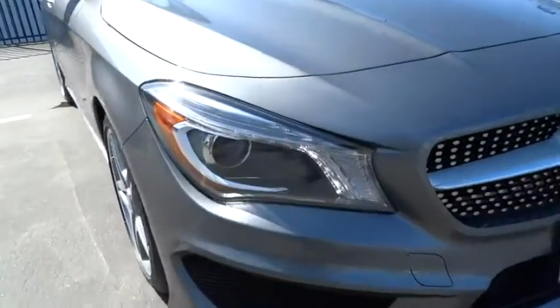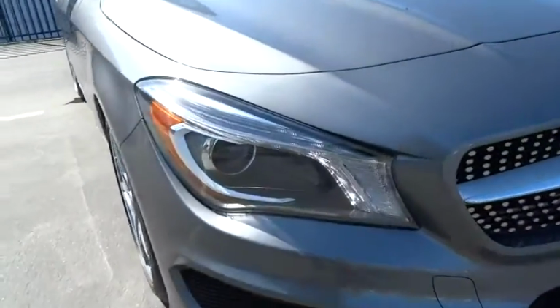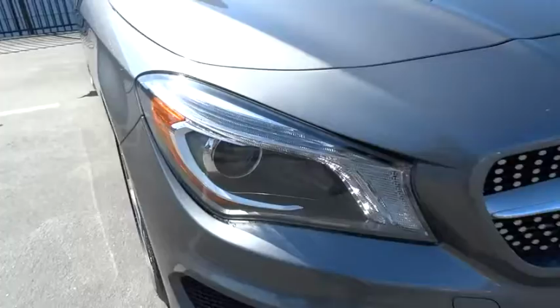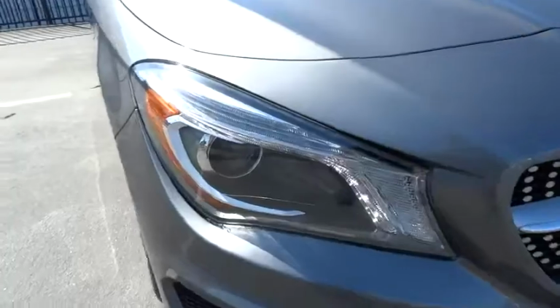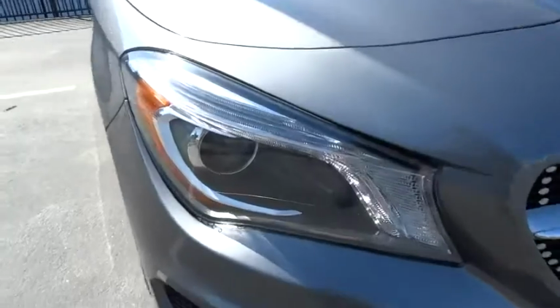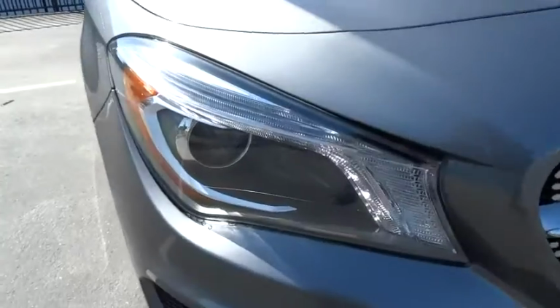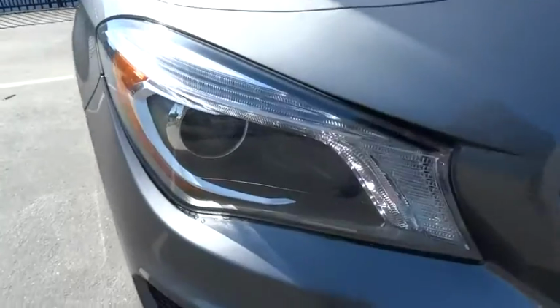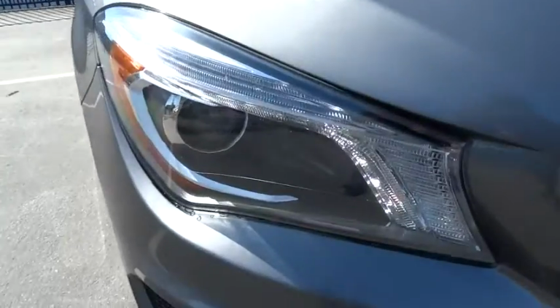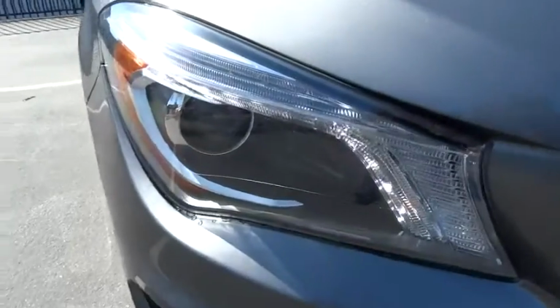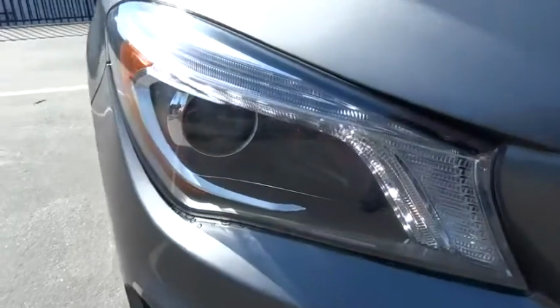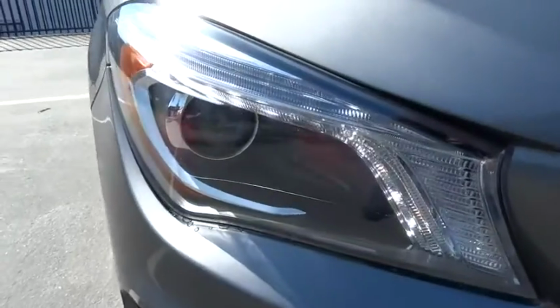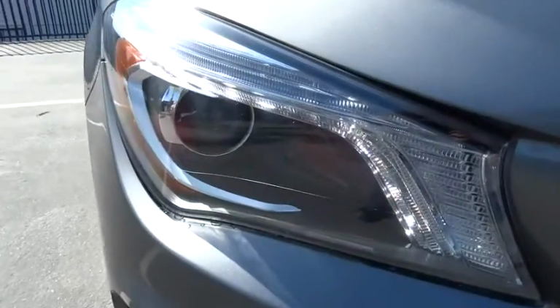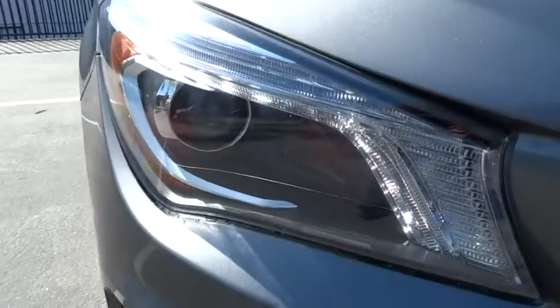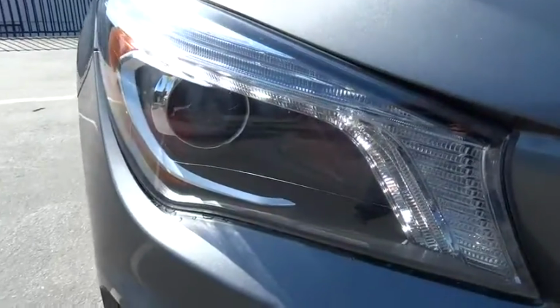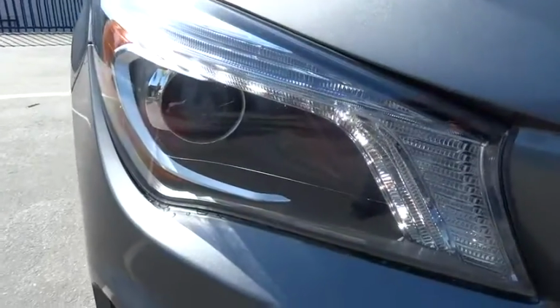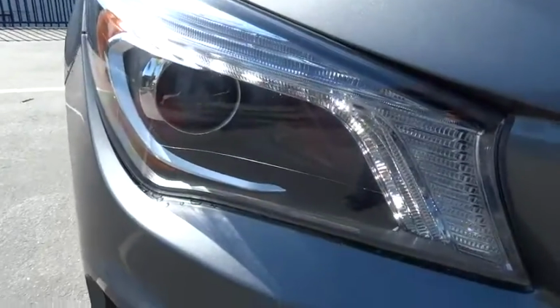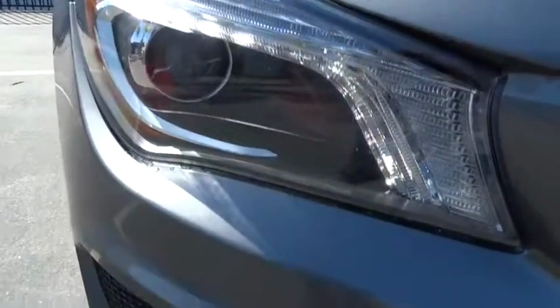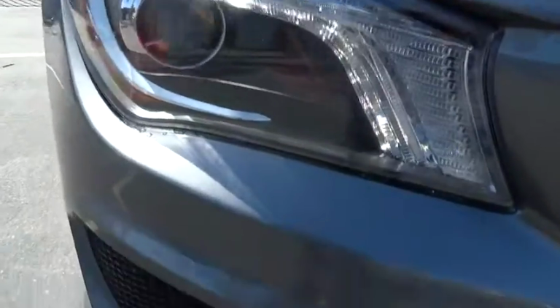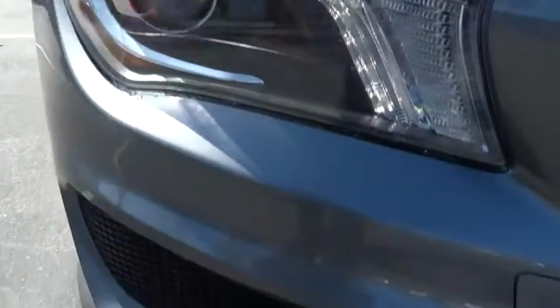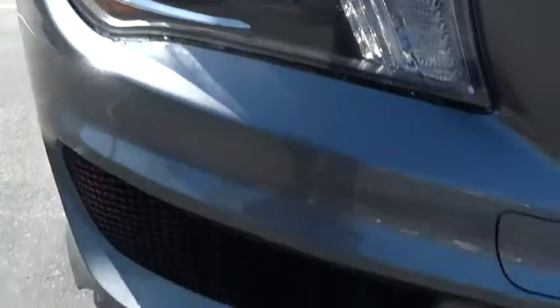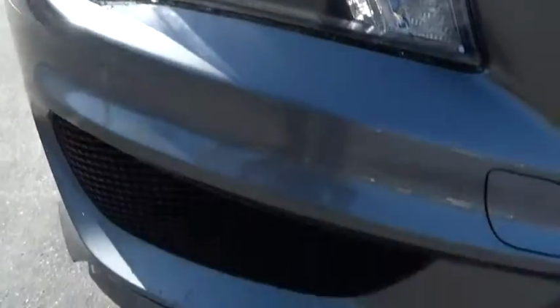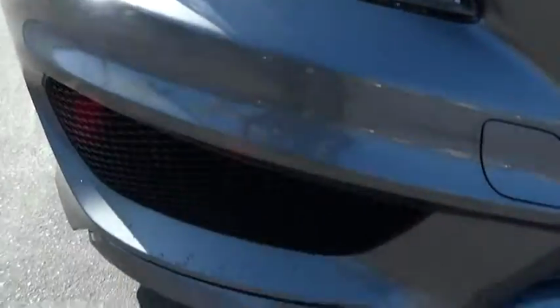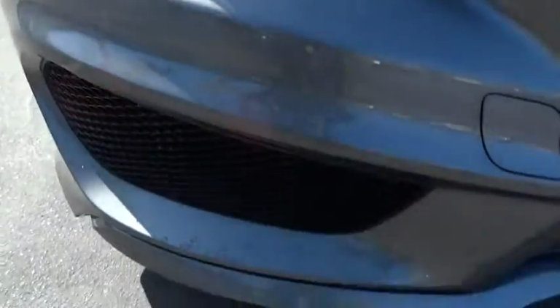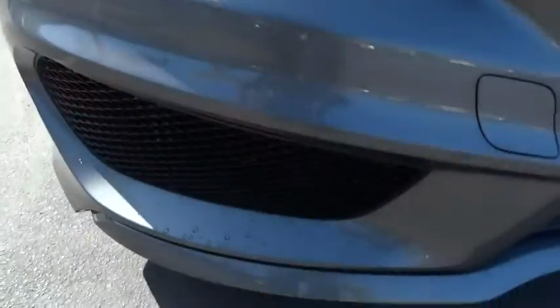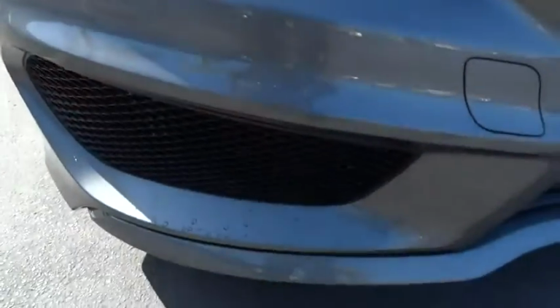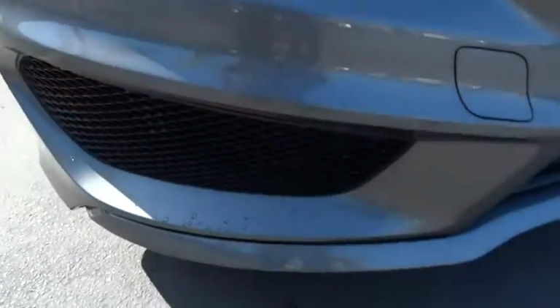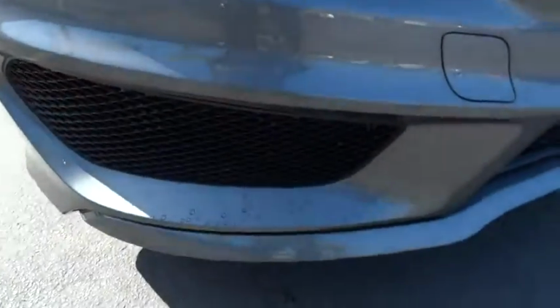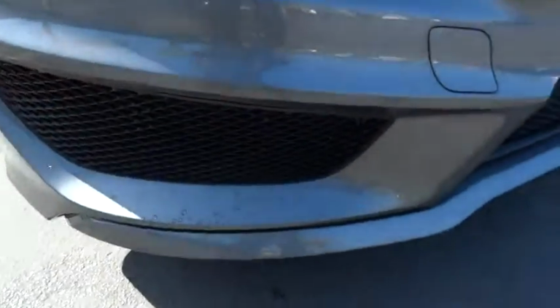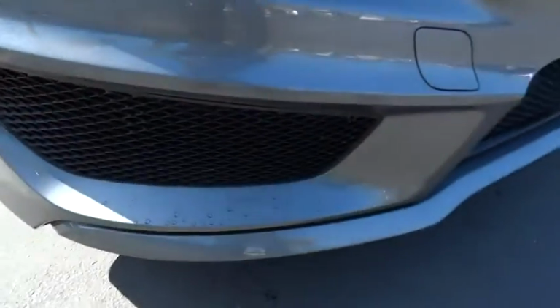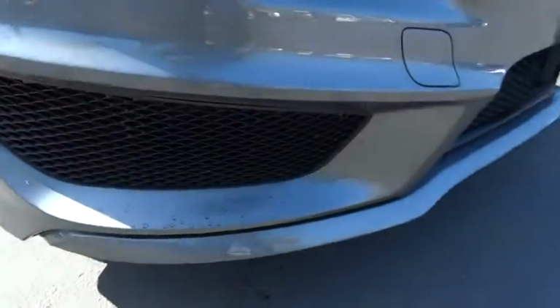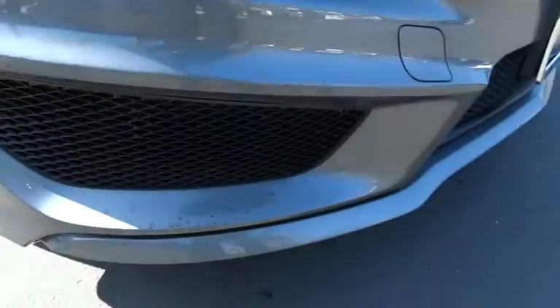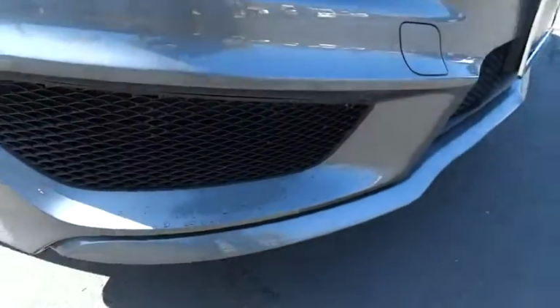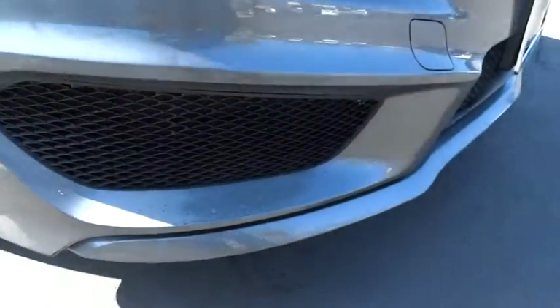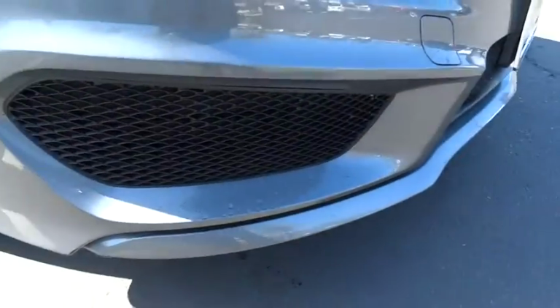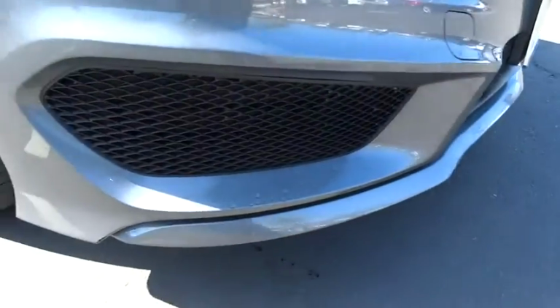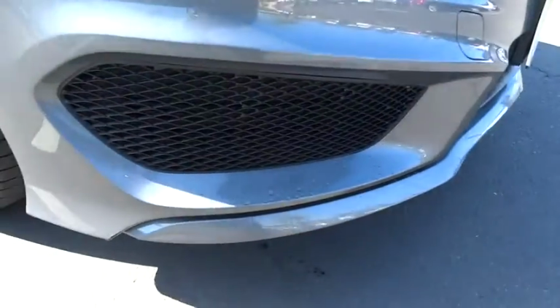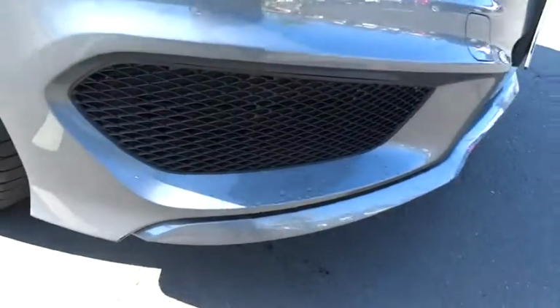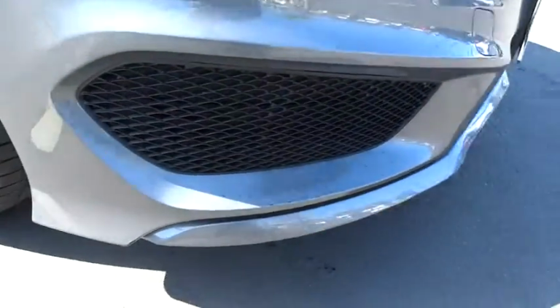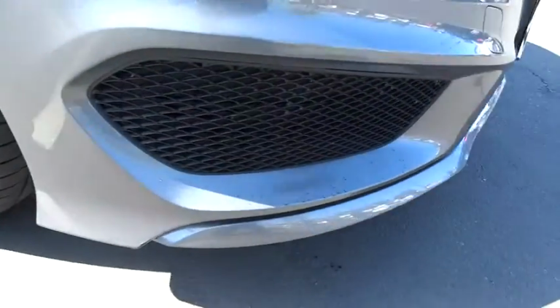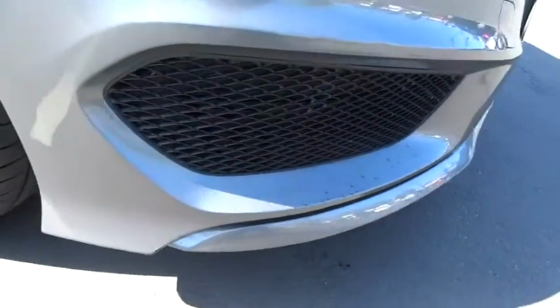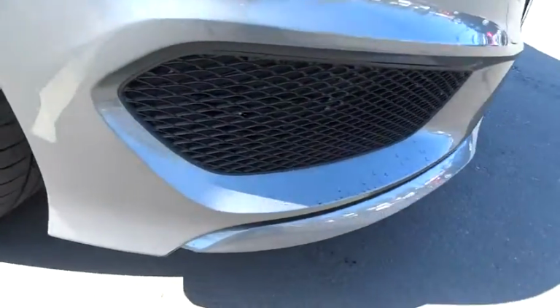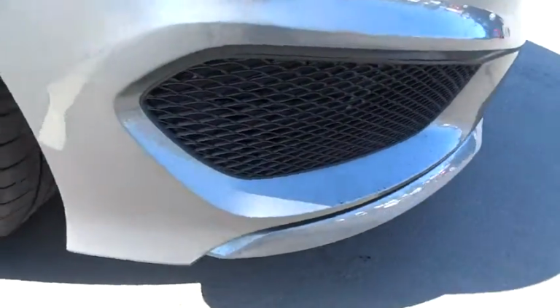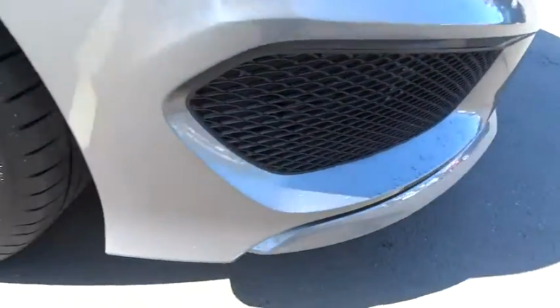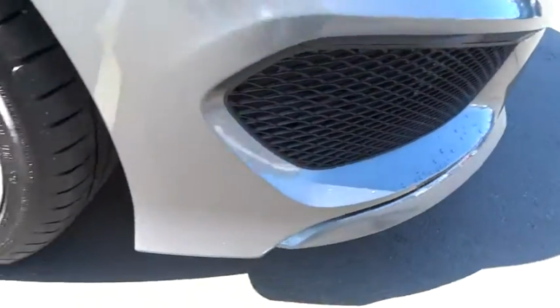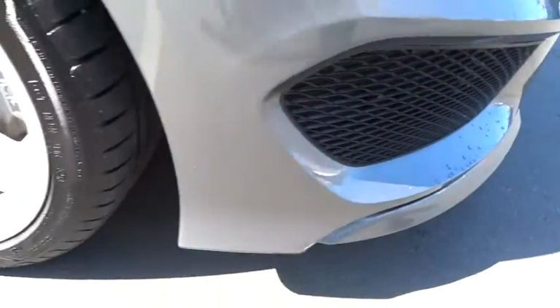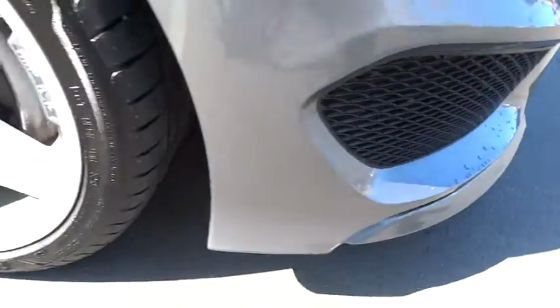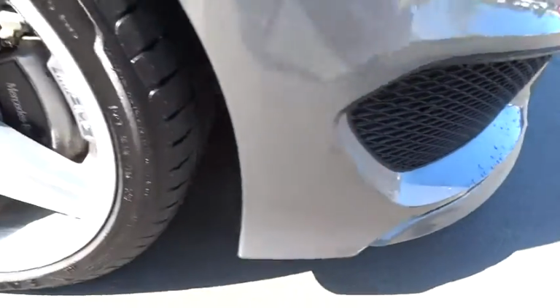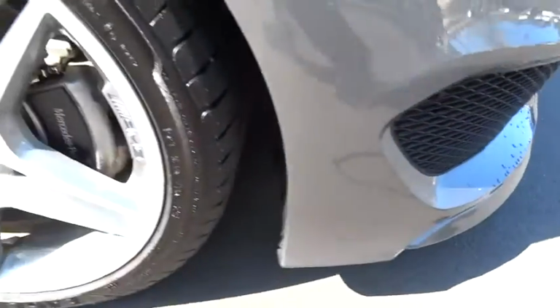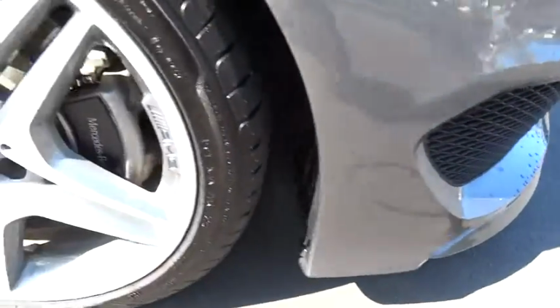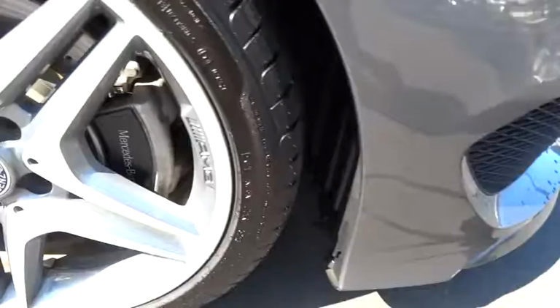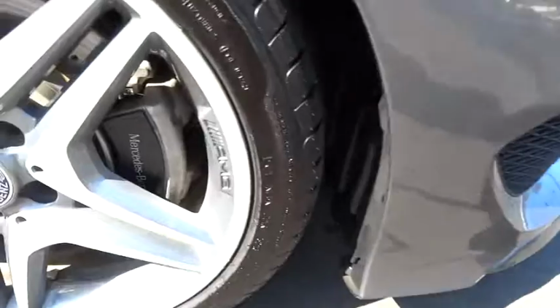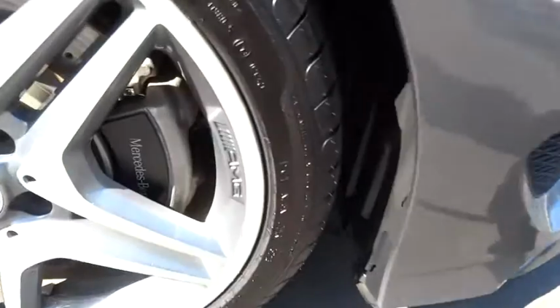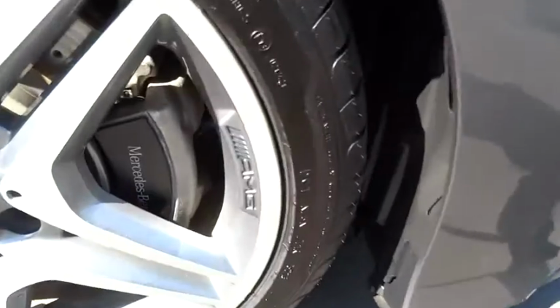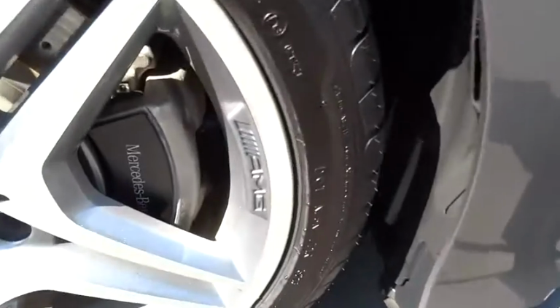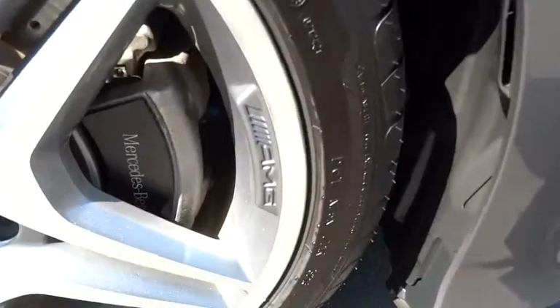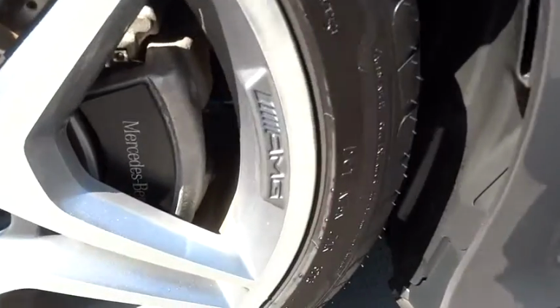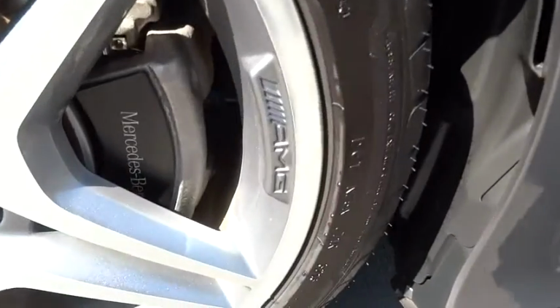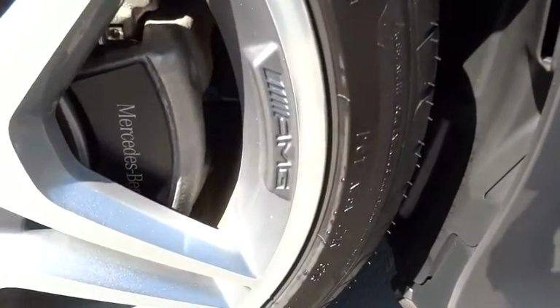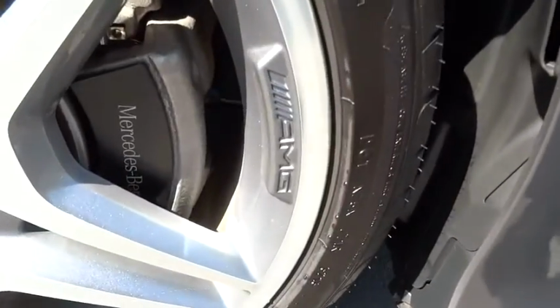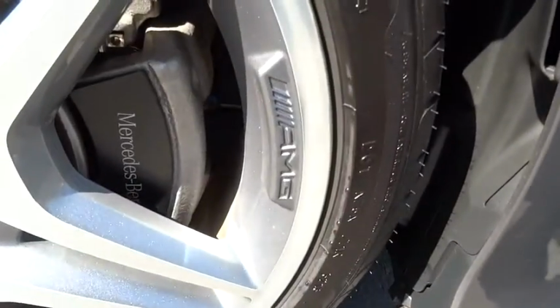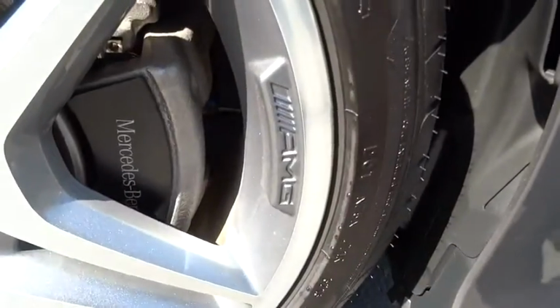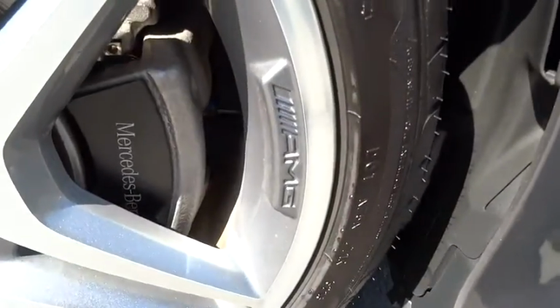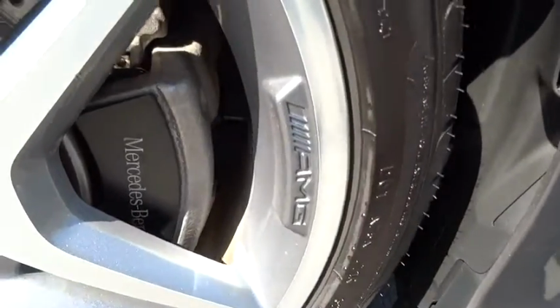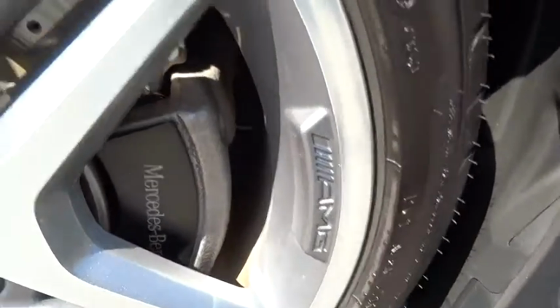This vehicle has less than 20,000 miles. Here are some of this vehicle's great options: leather wrapped steering wheel.